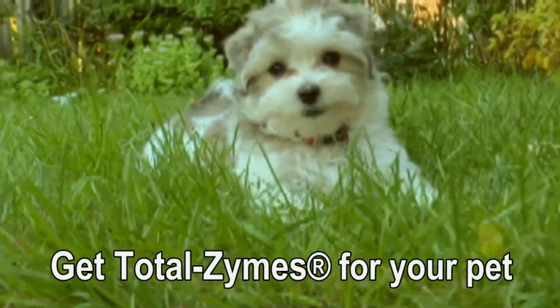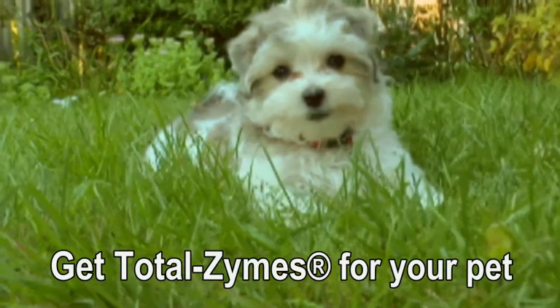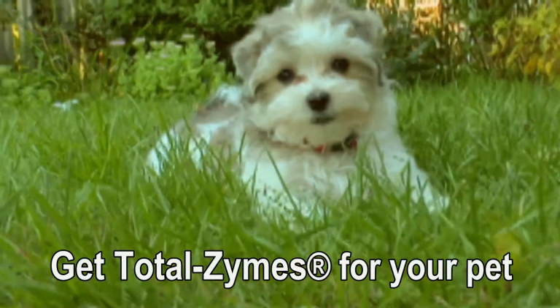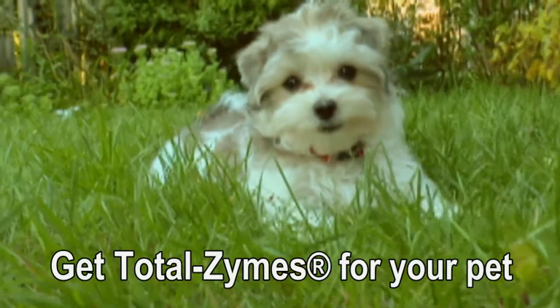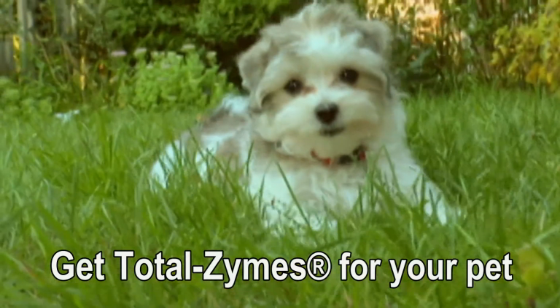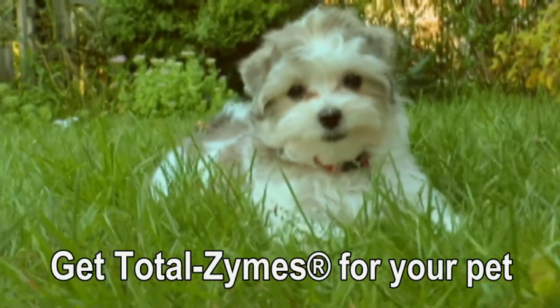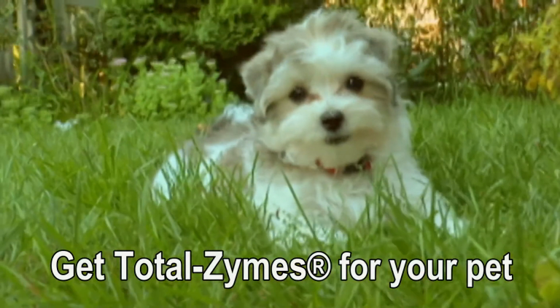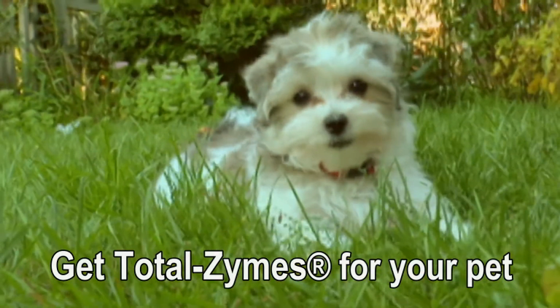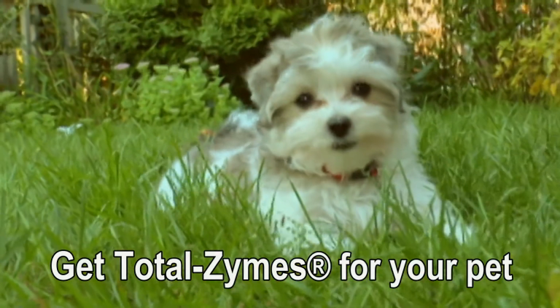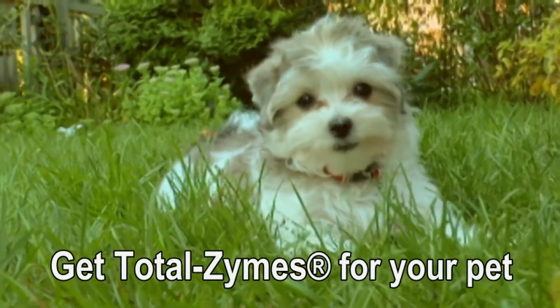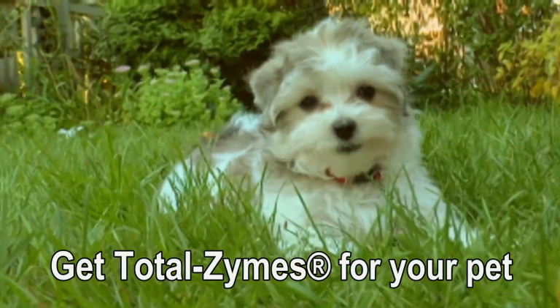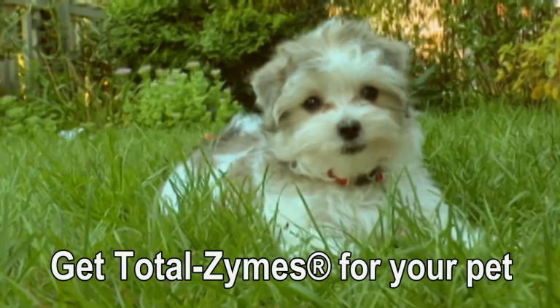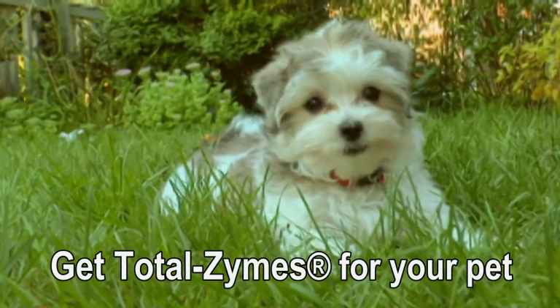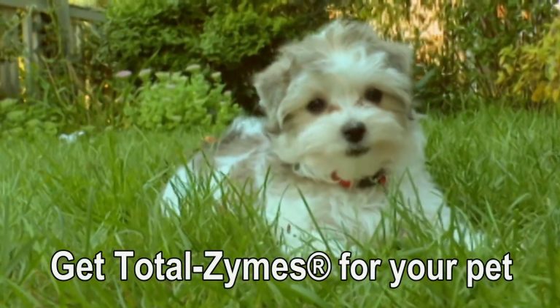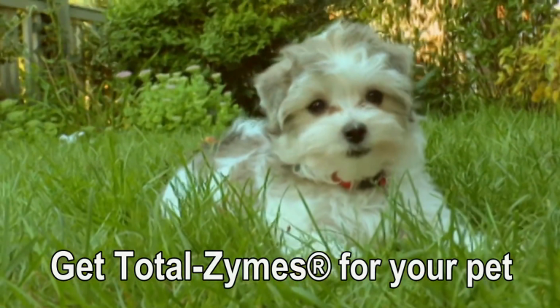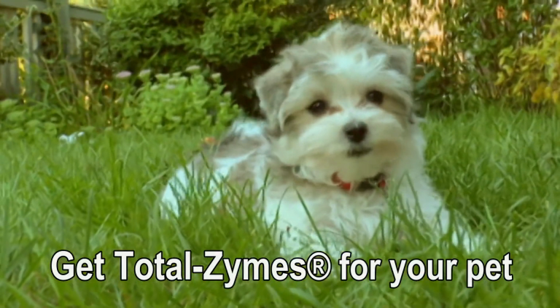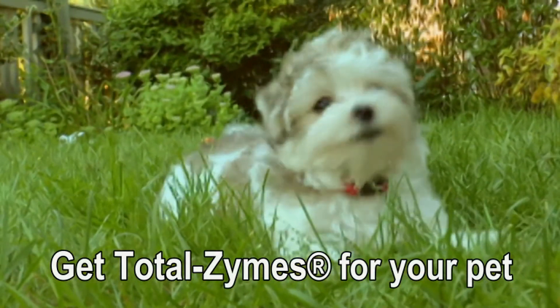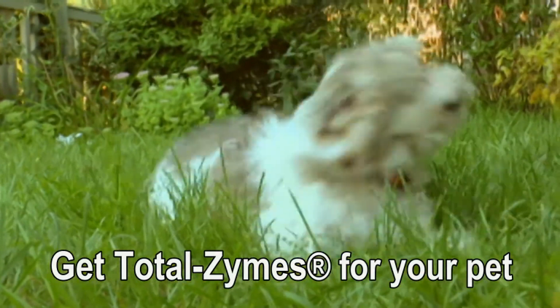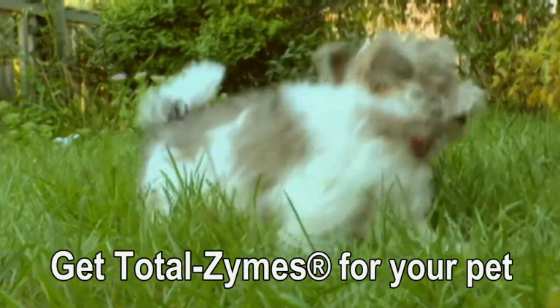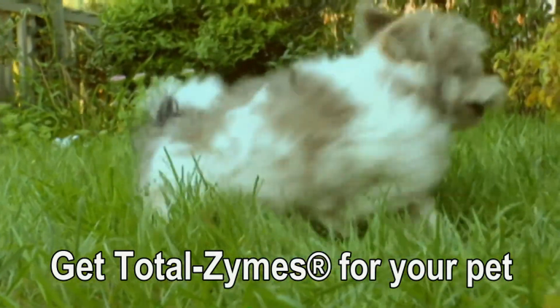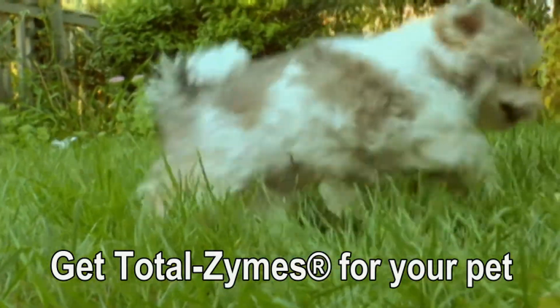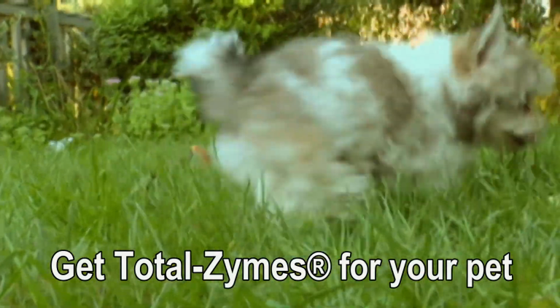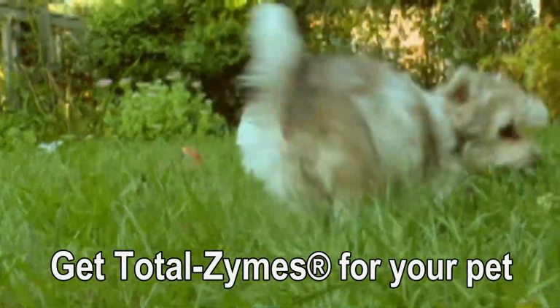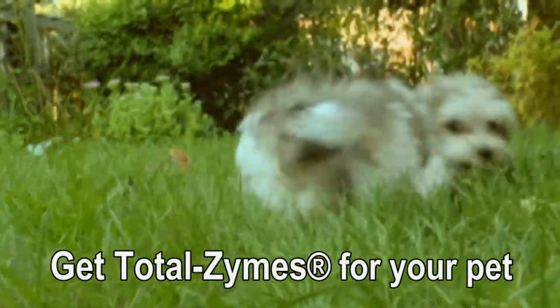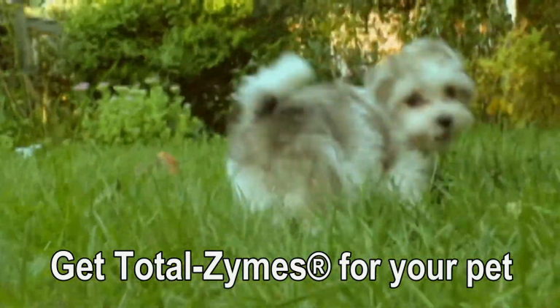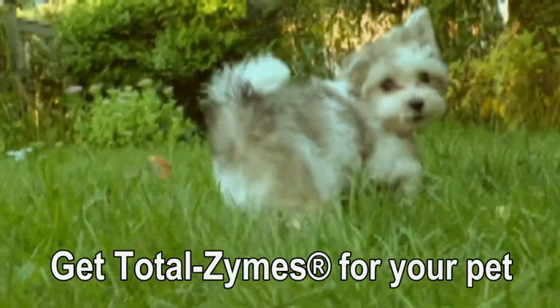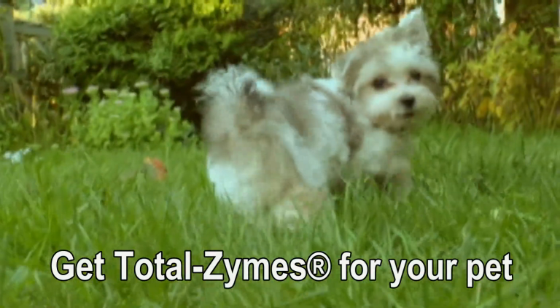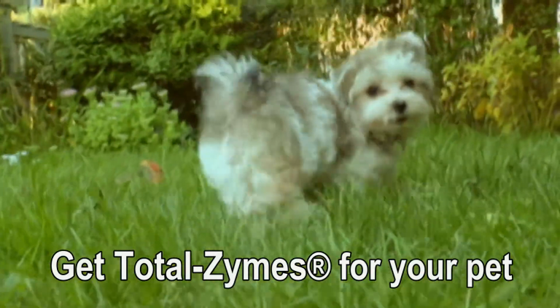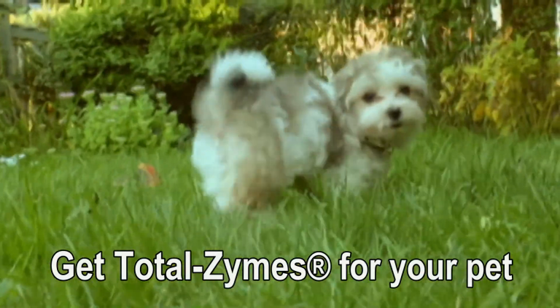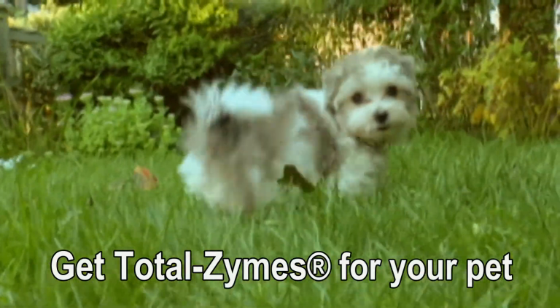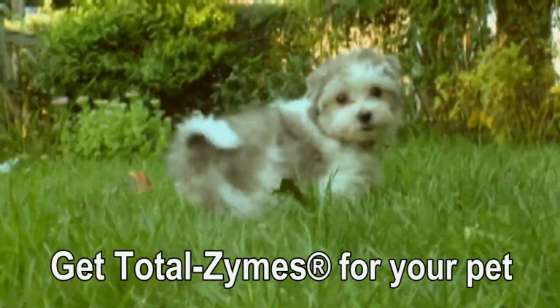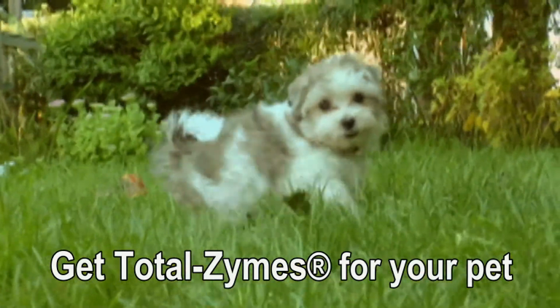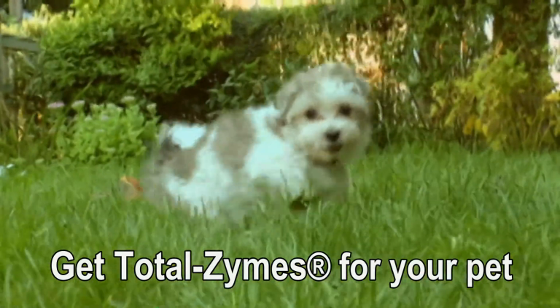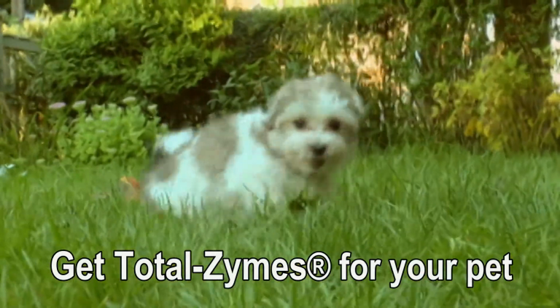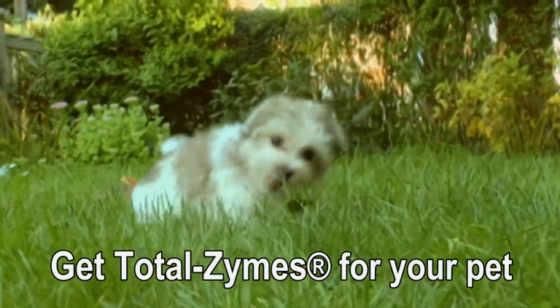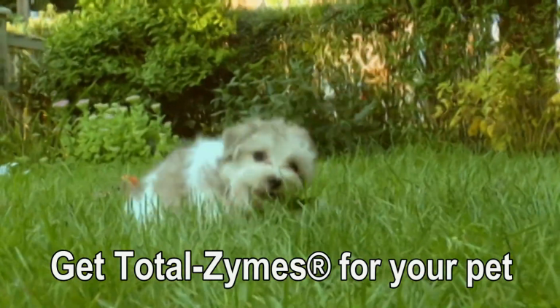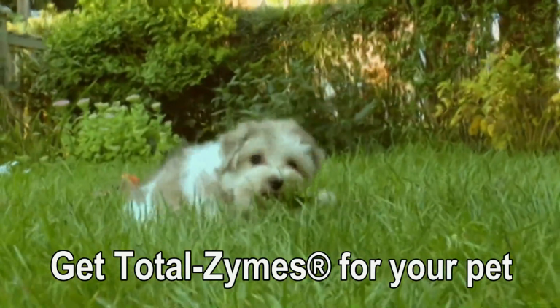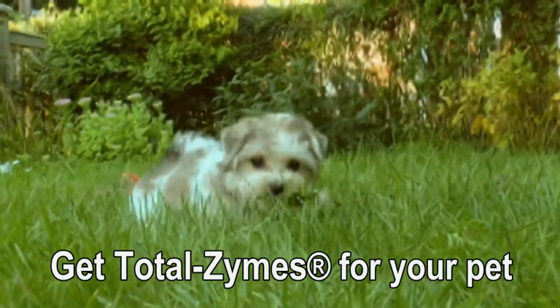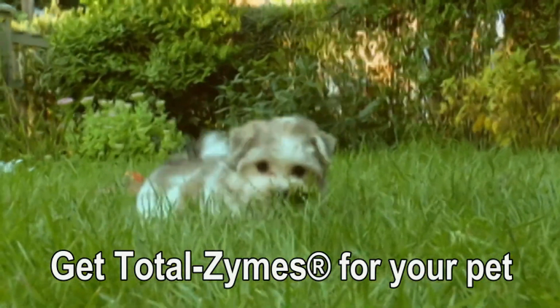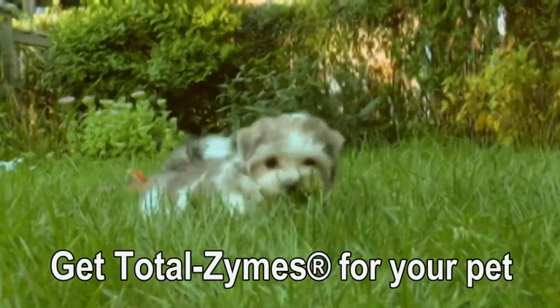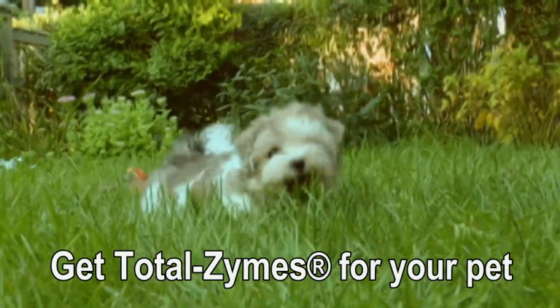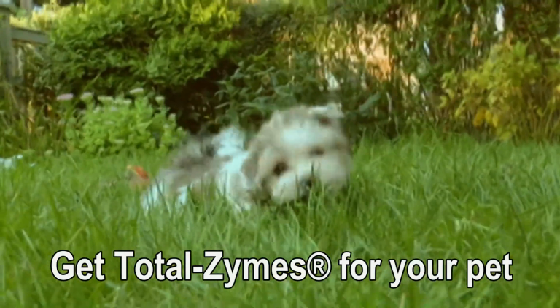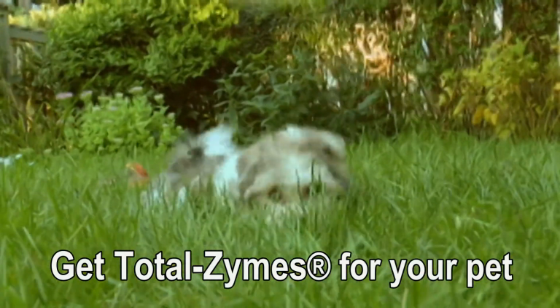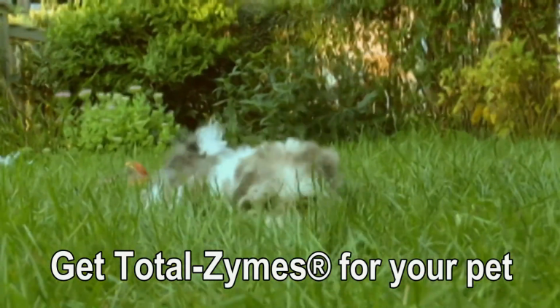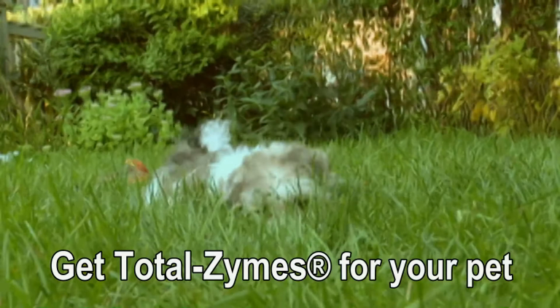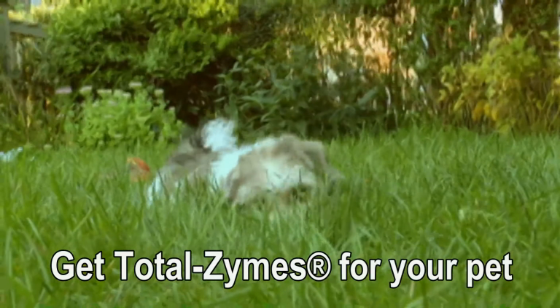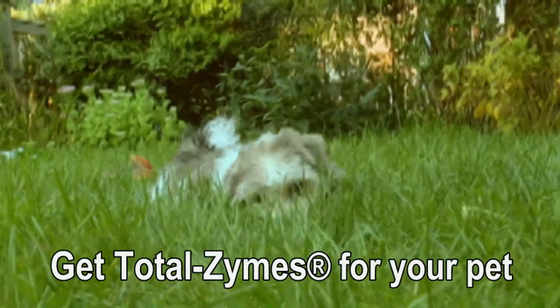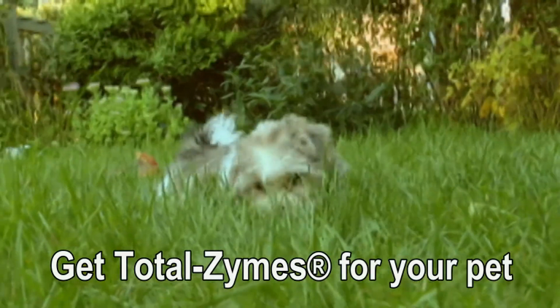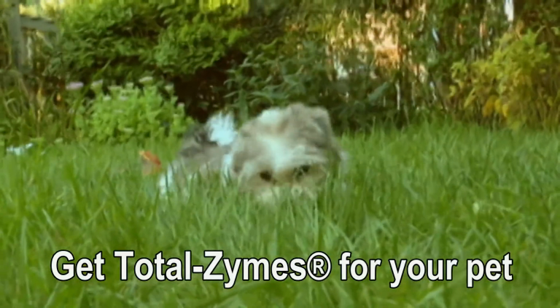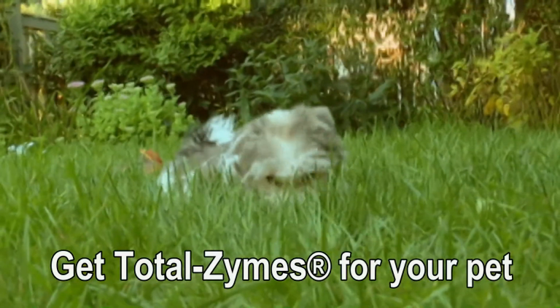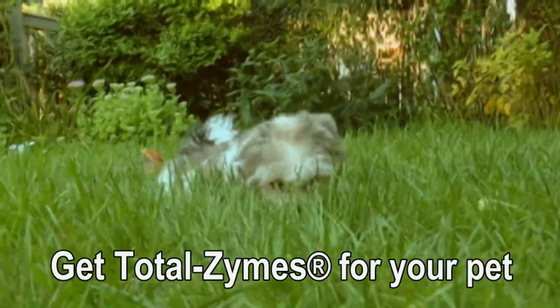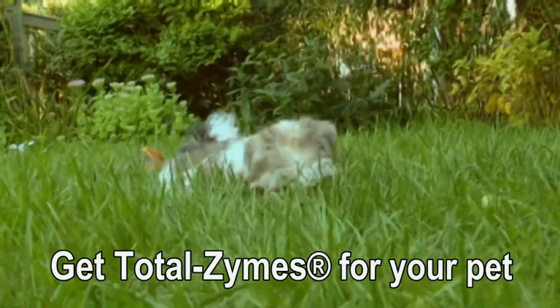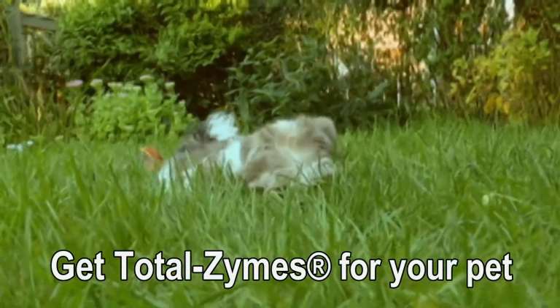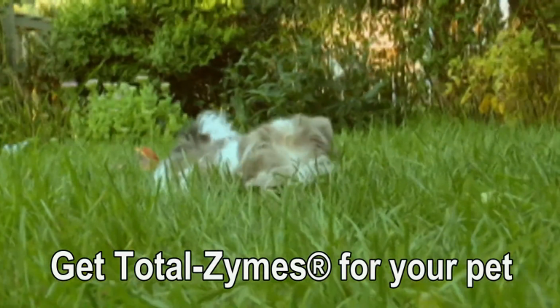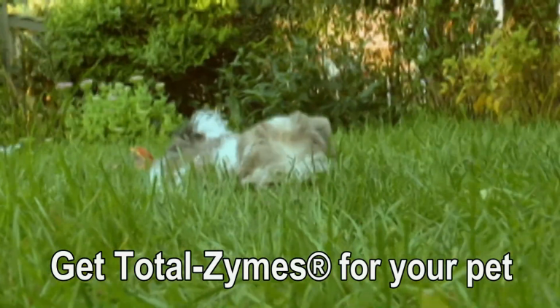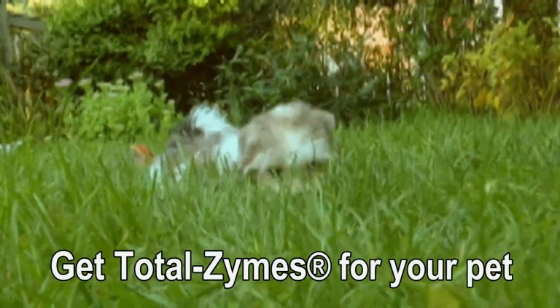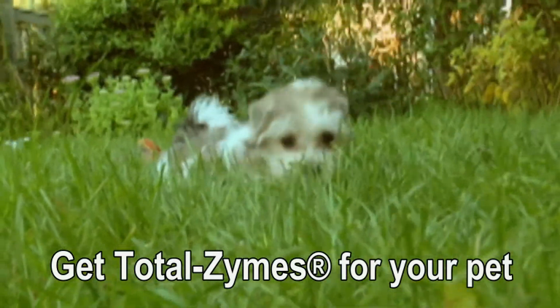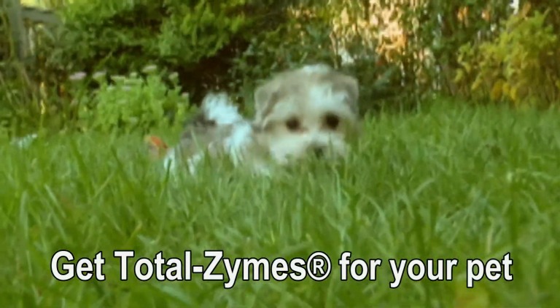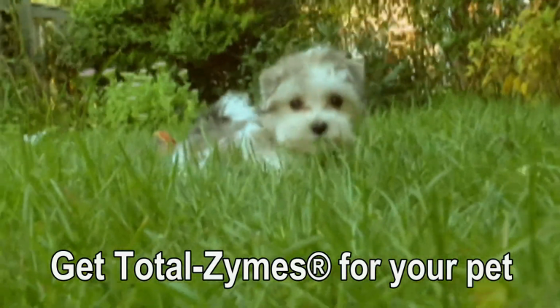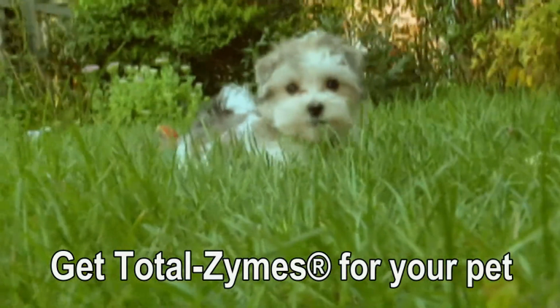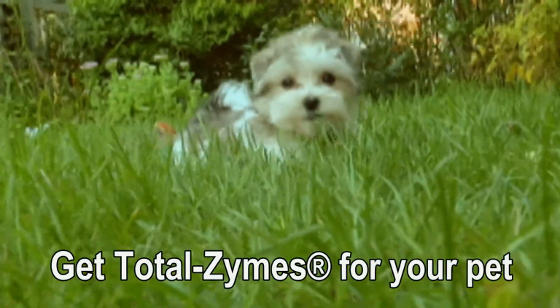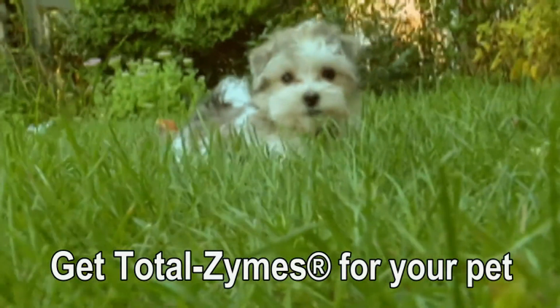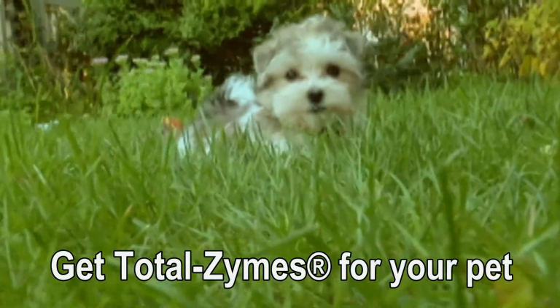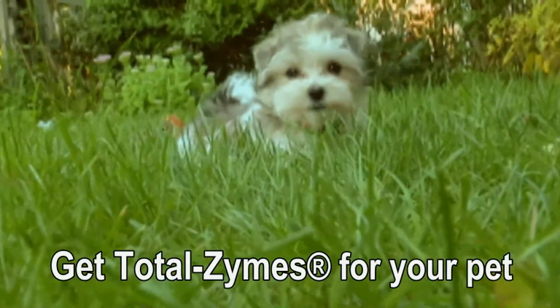Using Totalzymes gets you smaller stools, better coat, healthy skin, less gas, the ability to feed less food, and more energy for your pet.